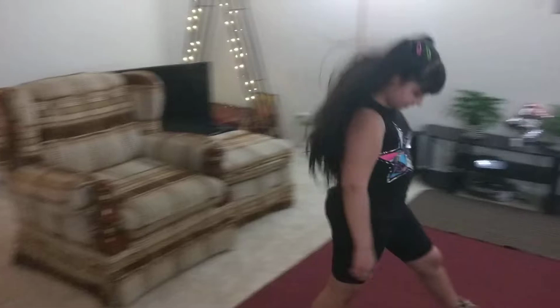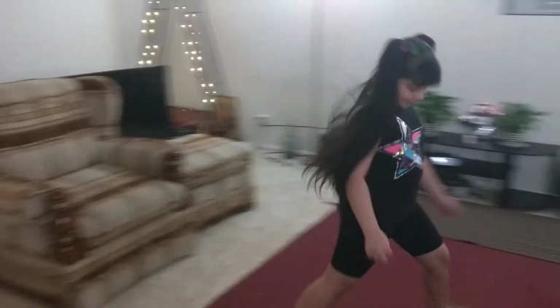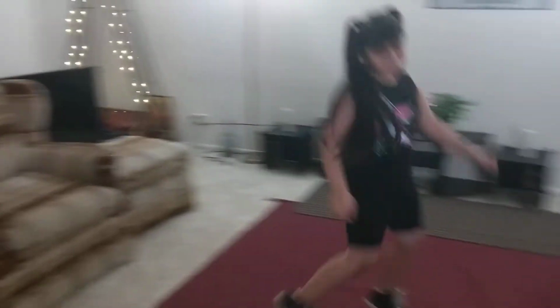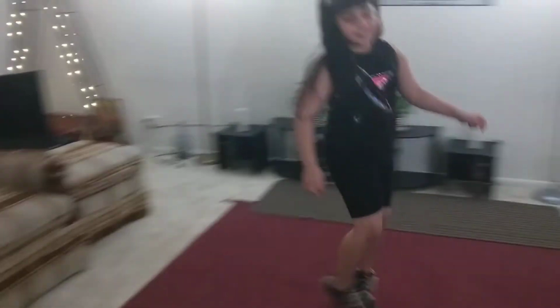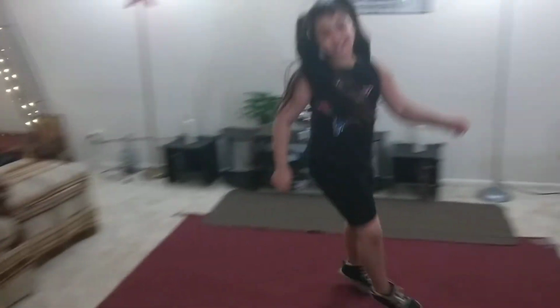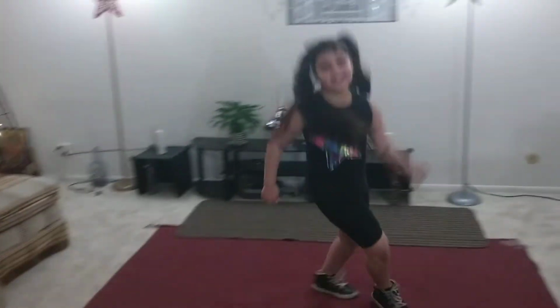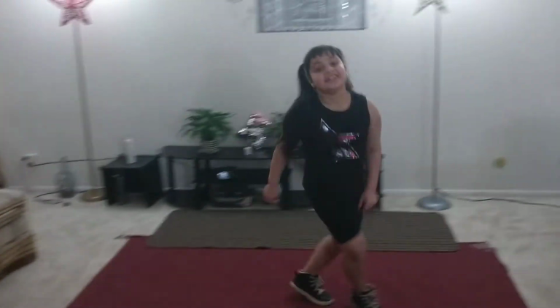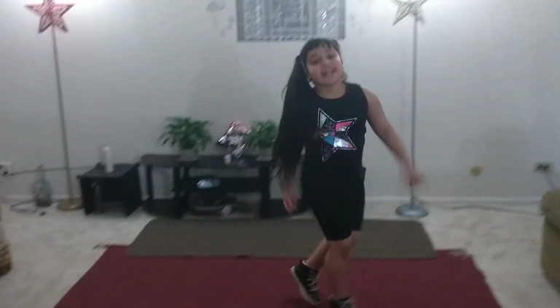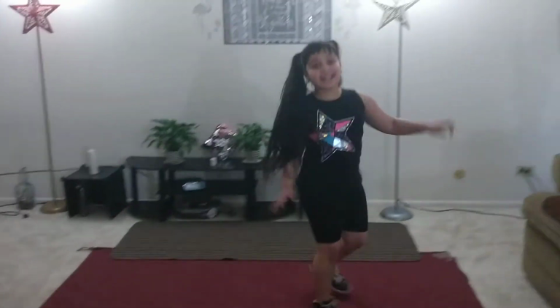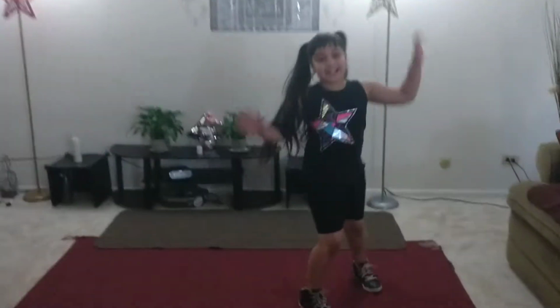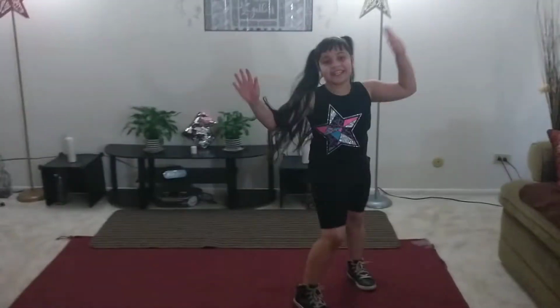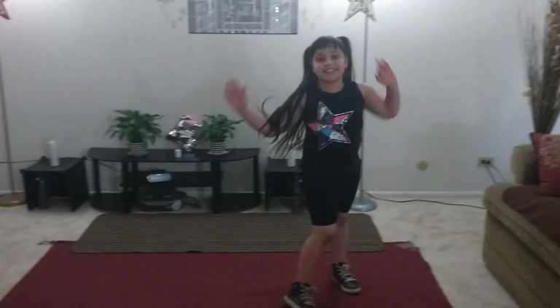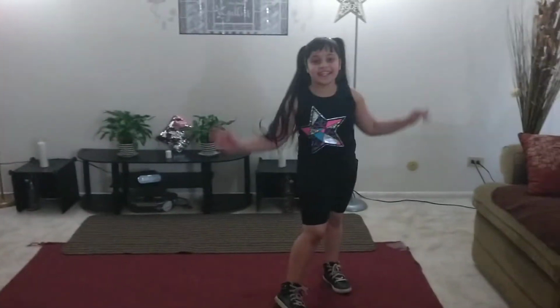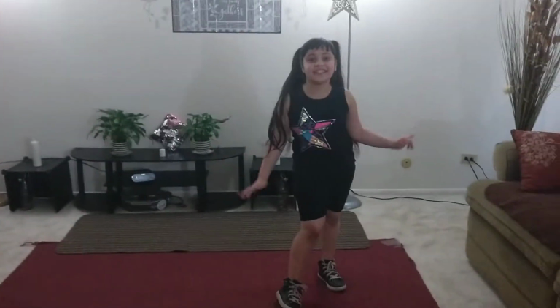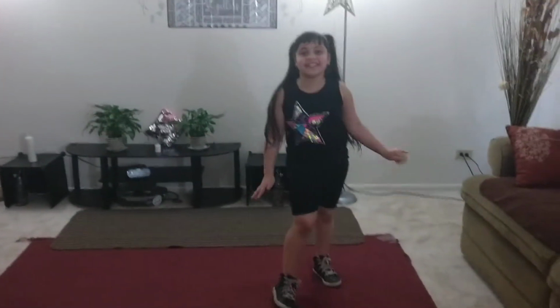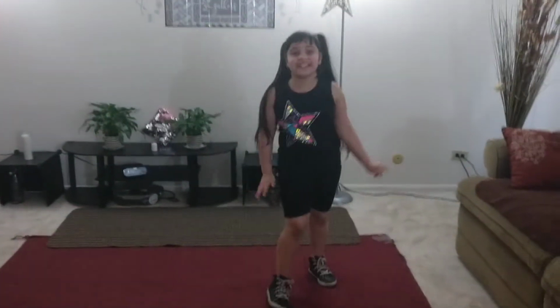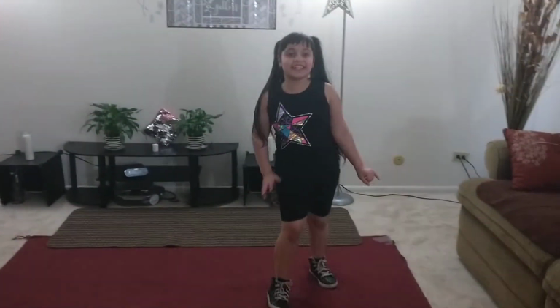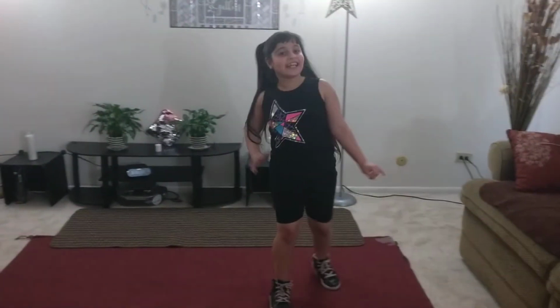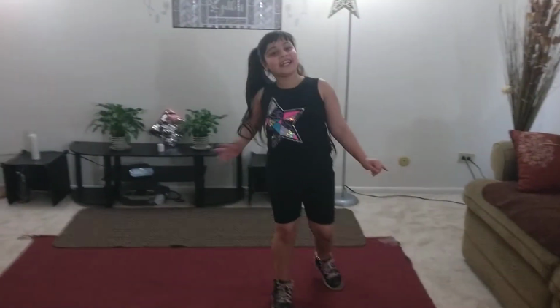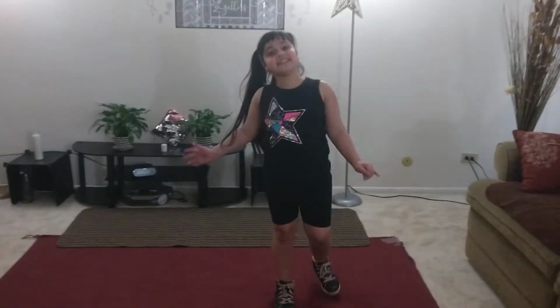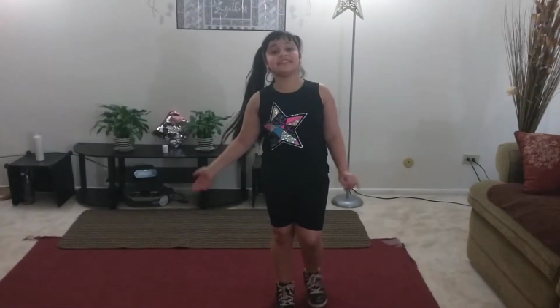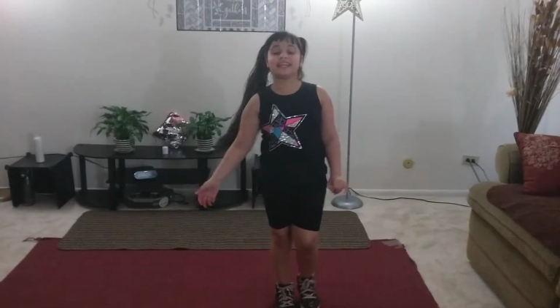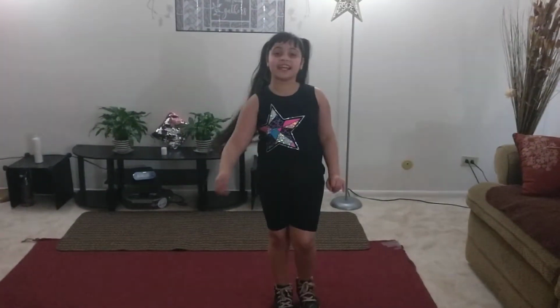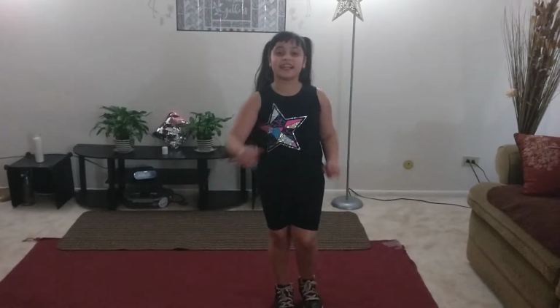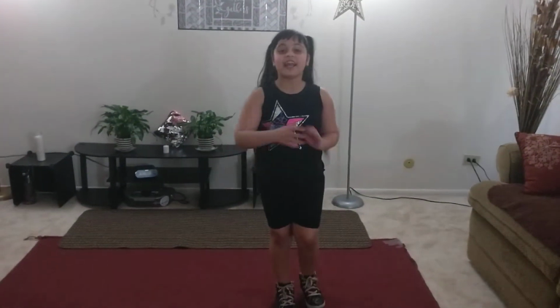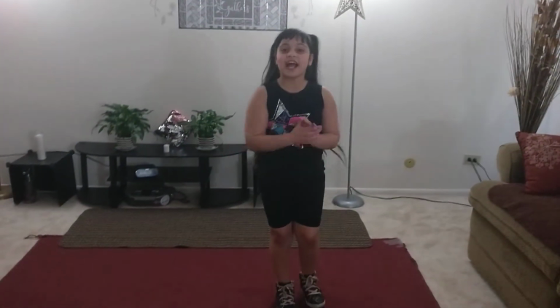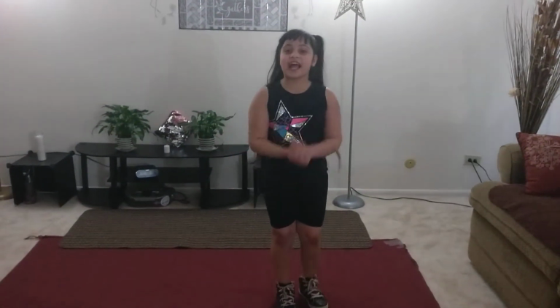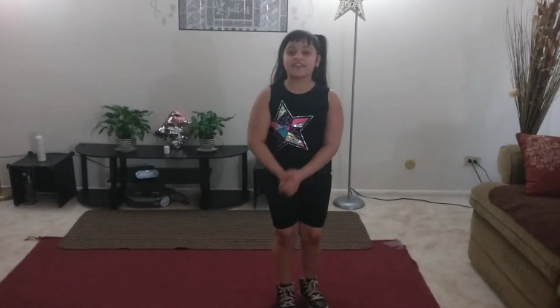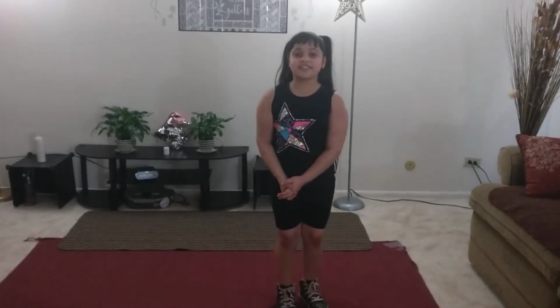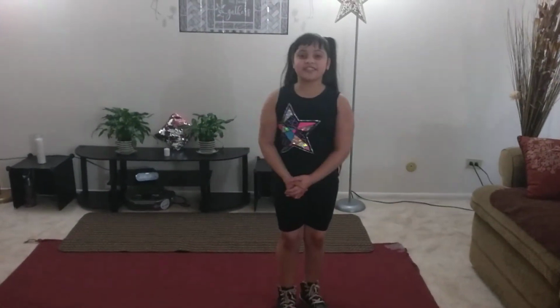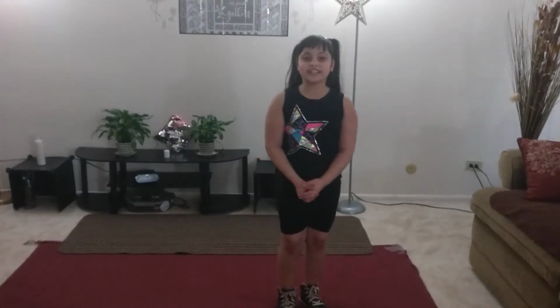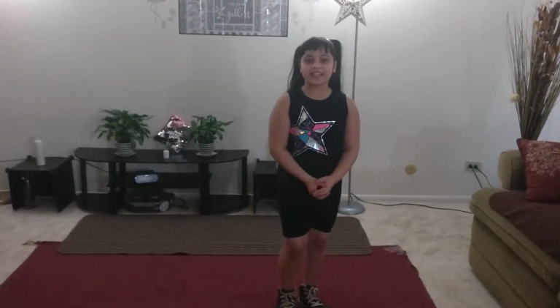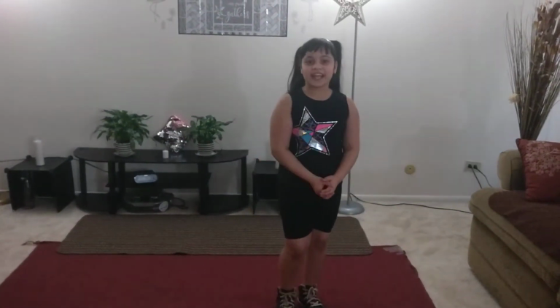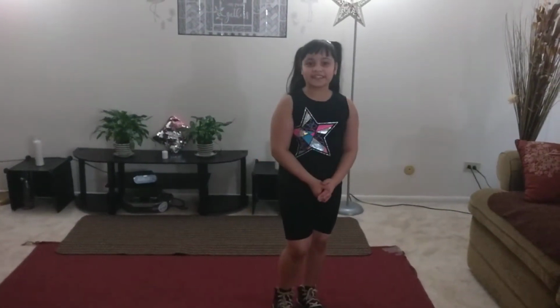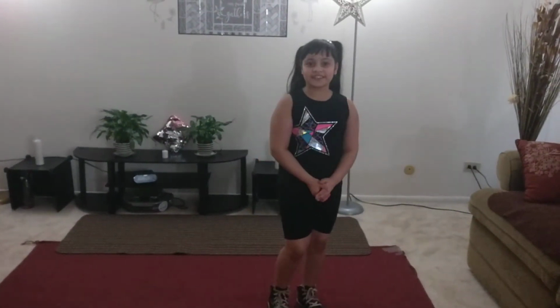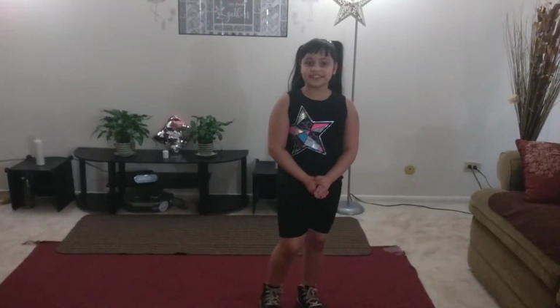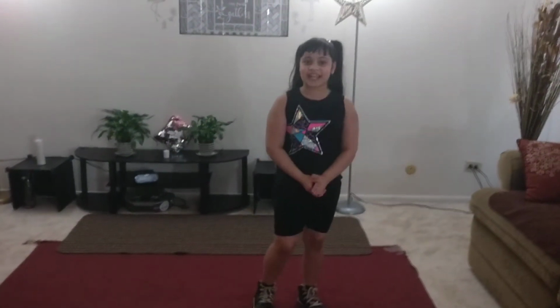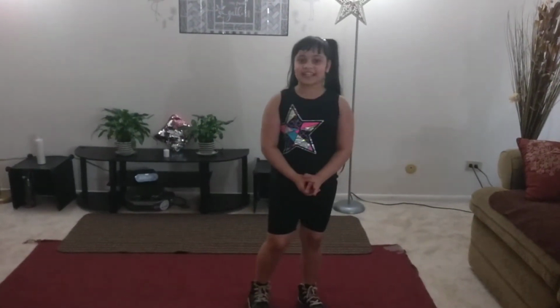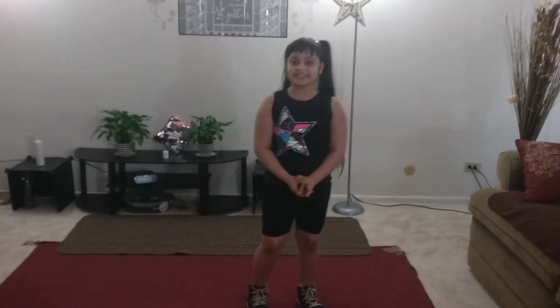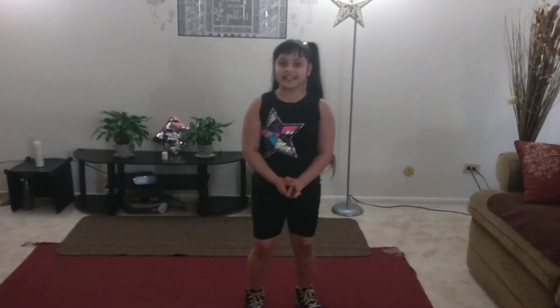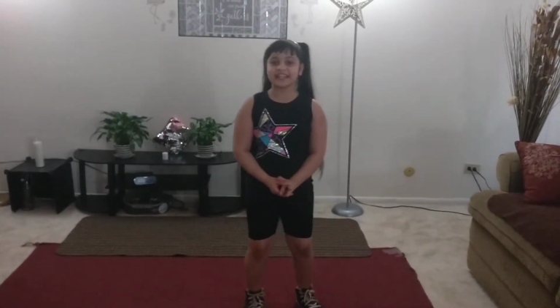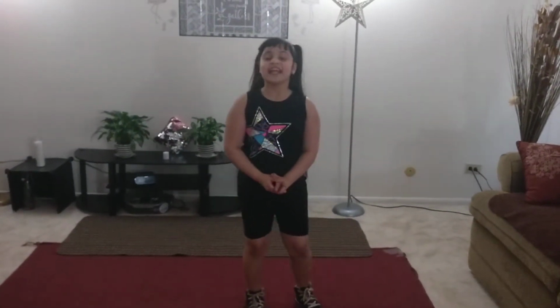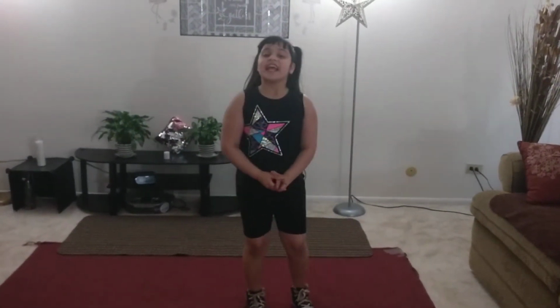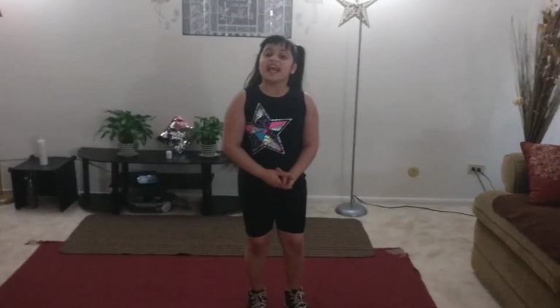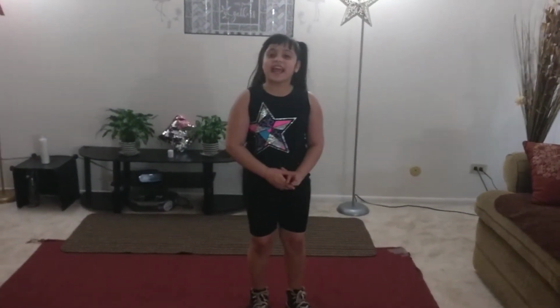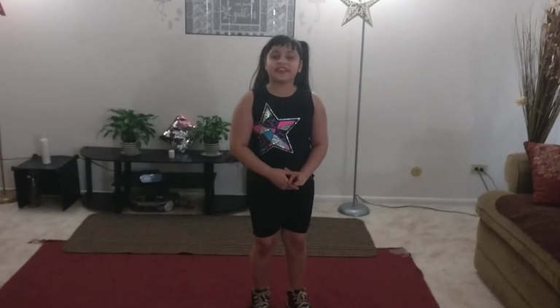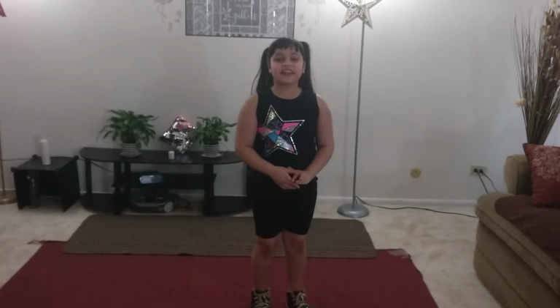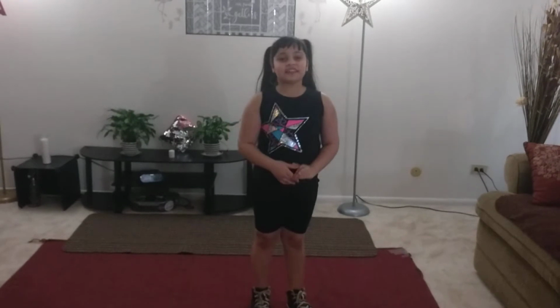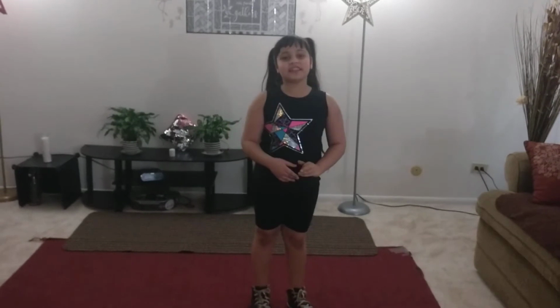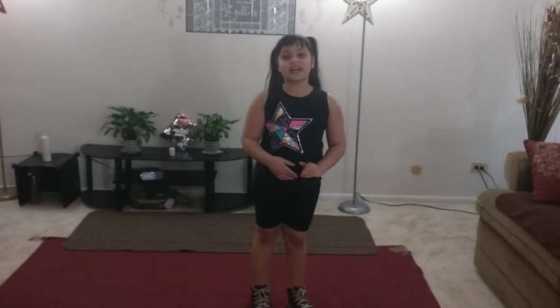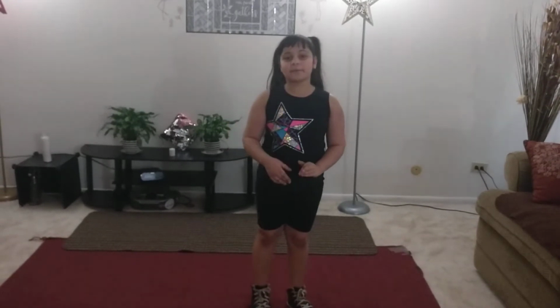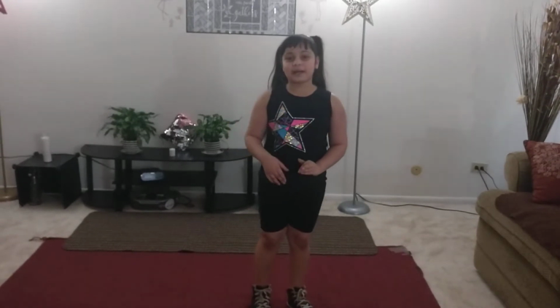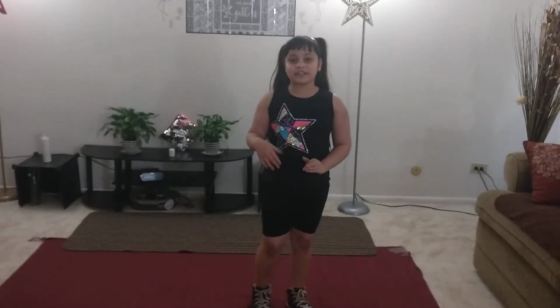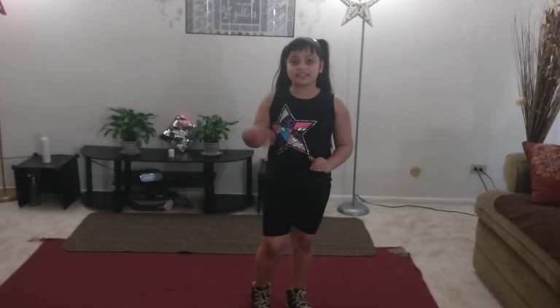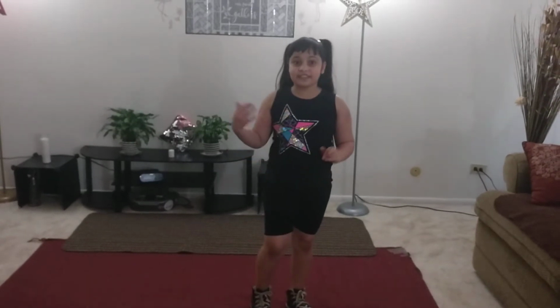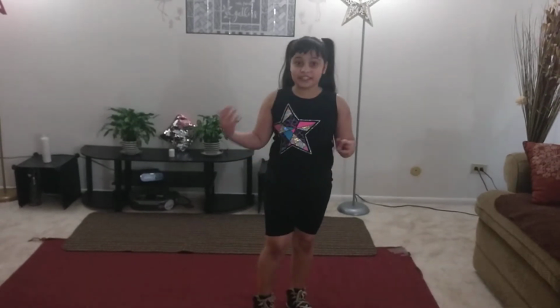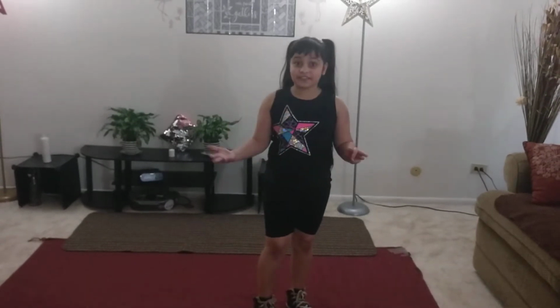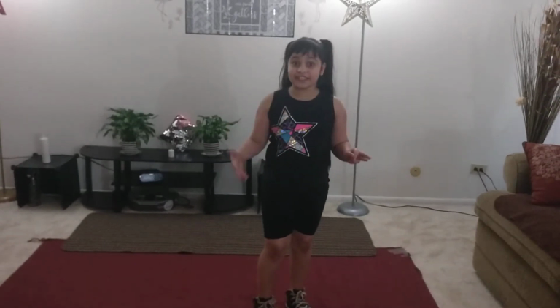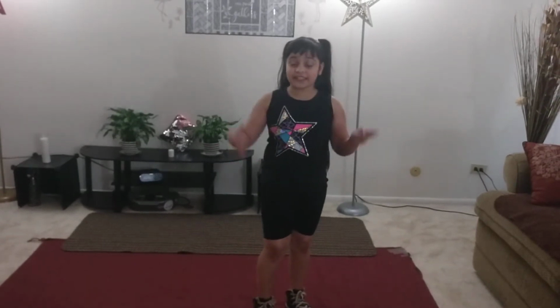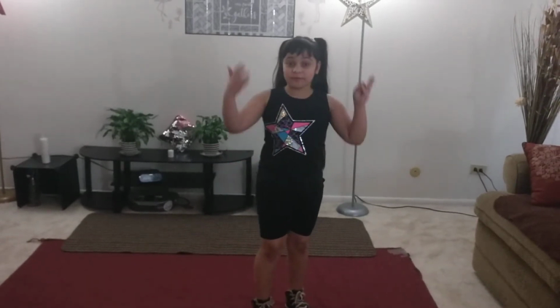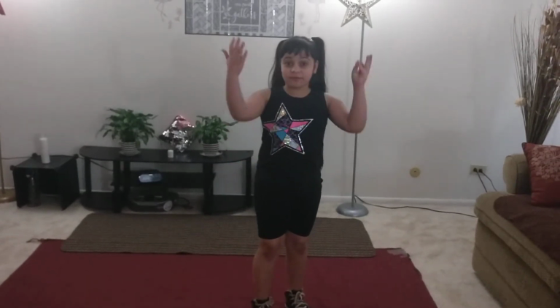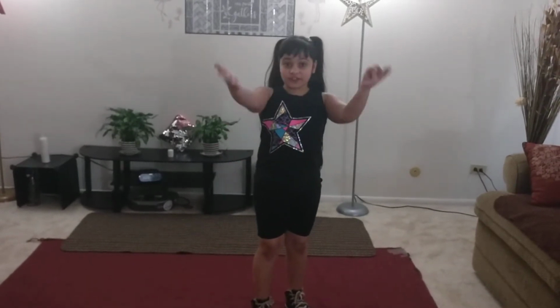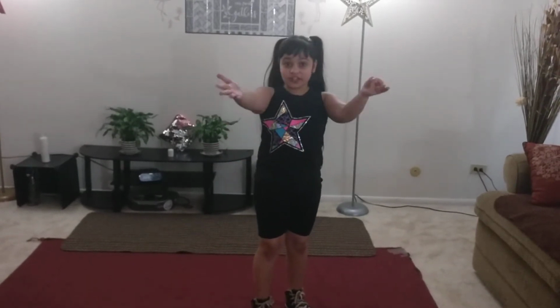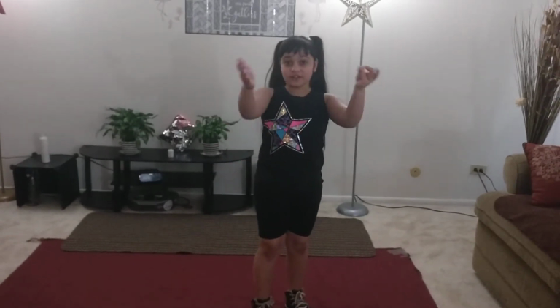Hi guys, it's Geet and today I was just exercising and then thought about sharing them with you.